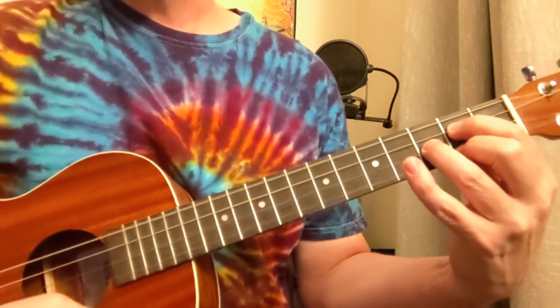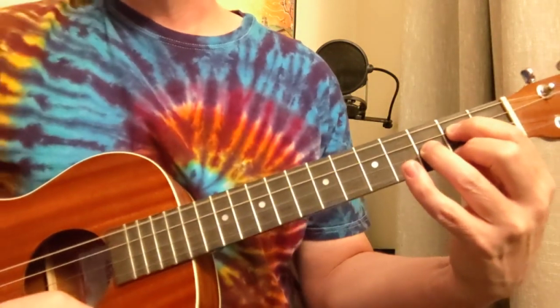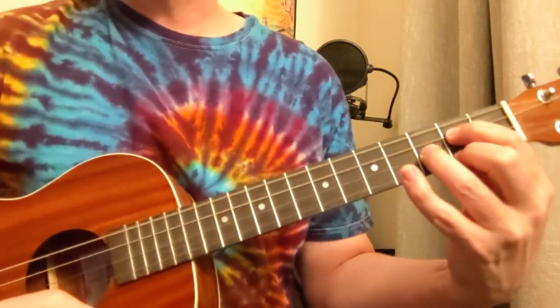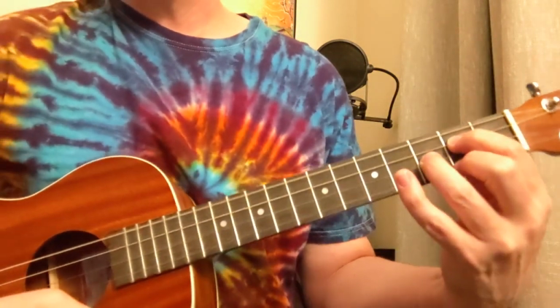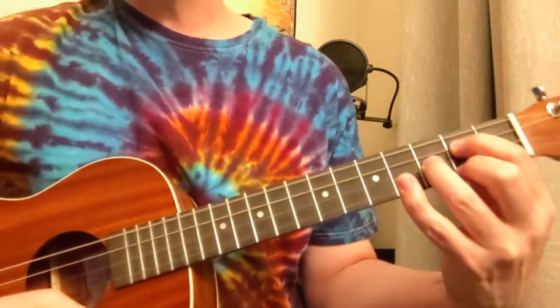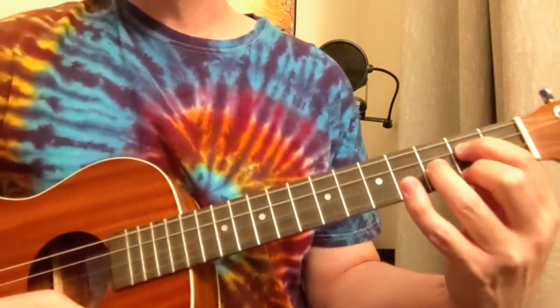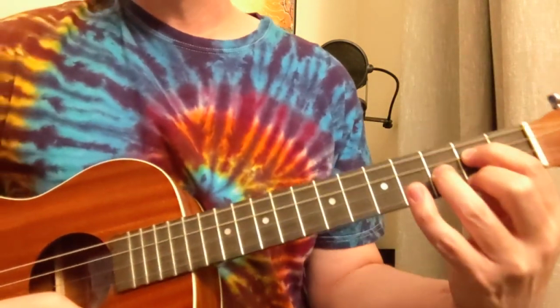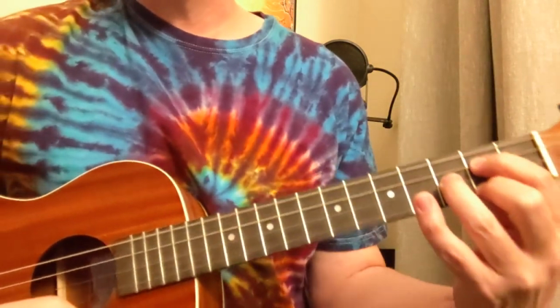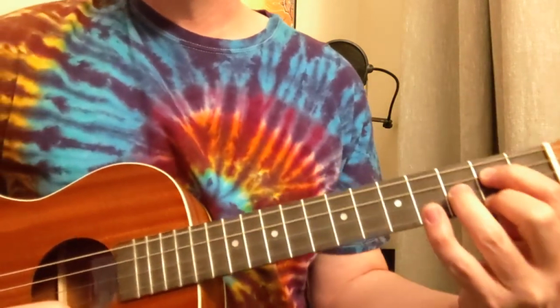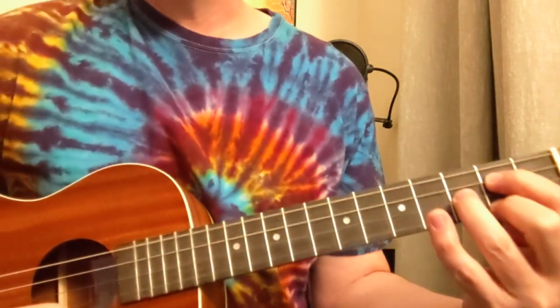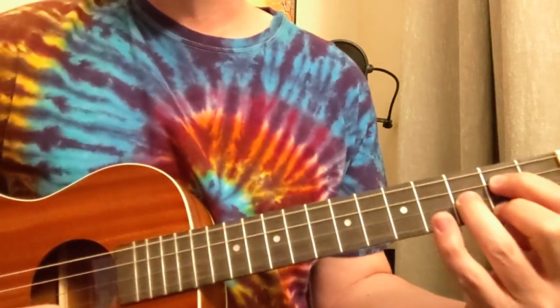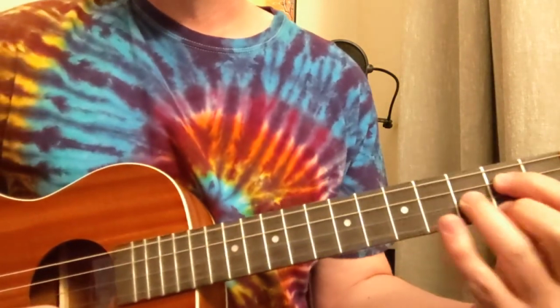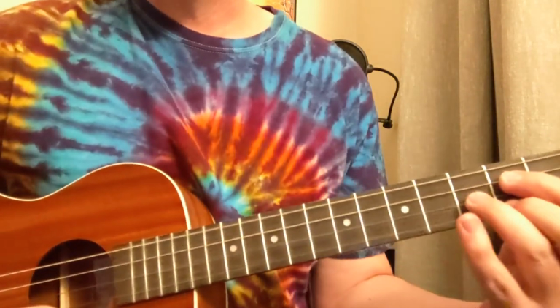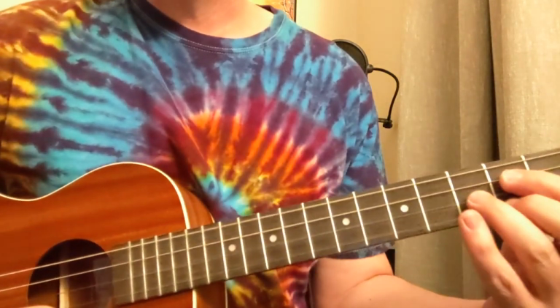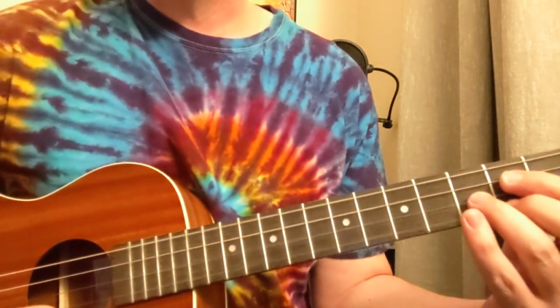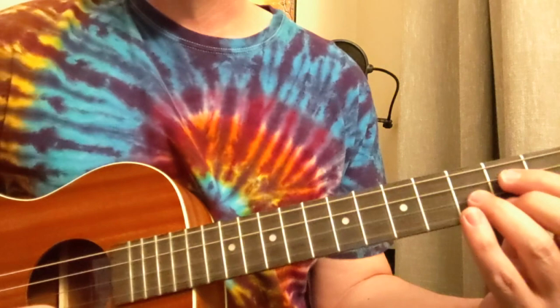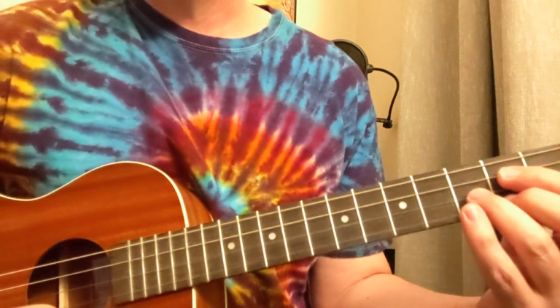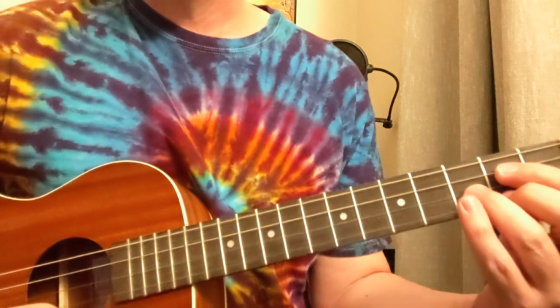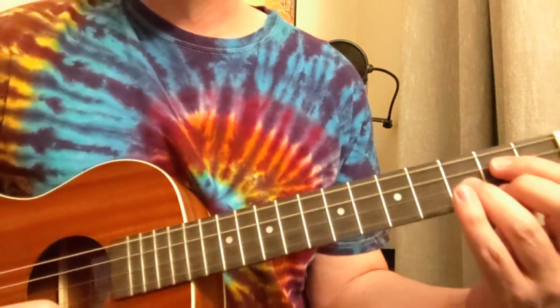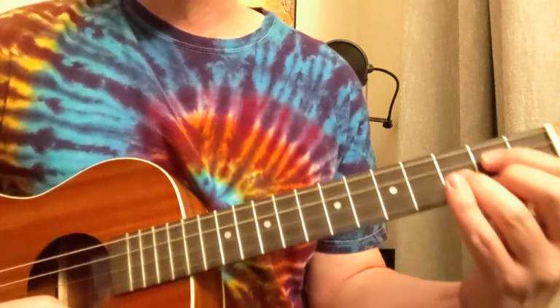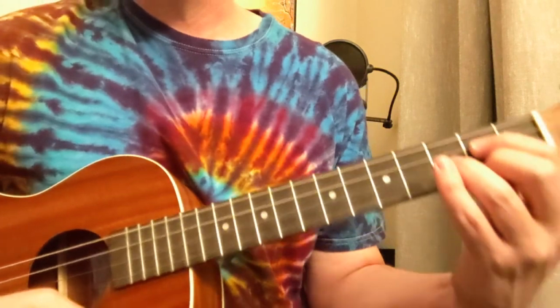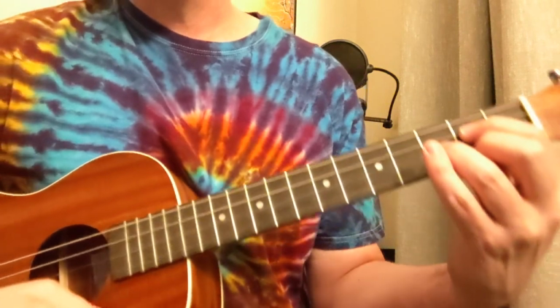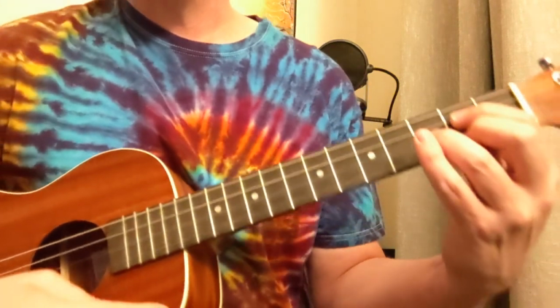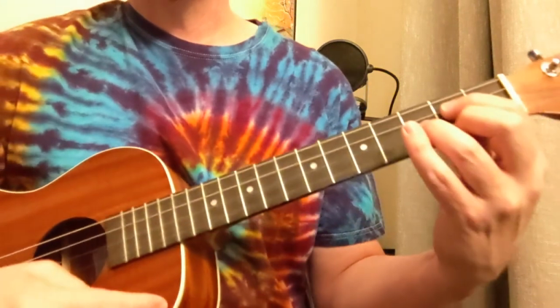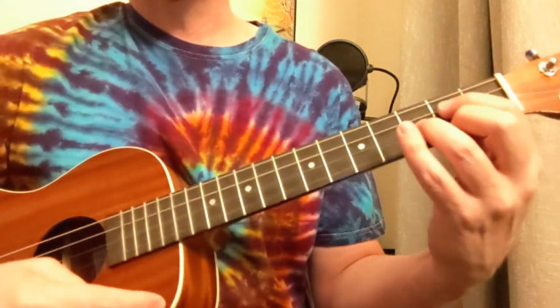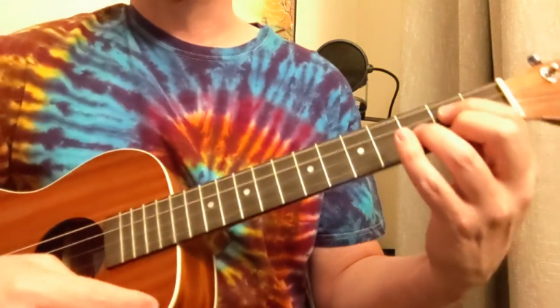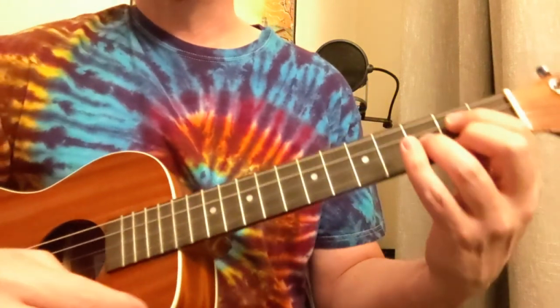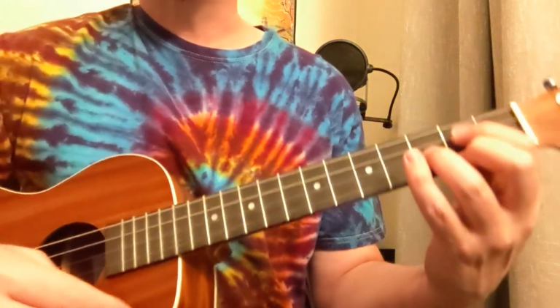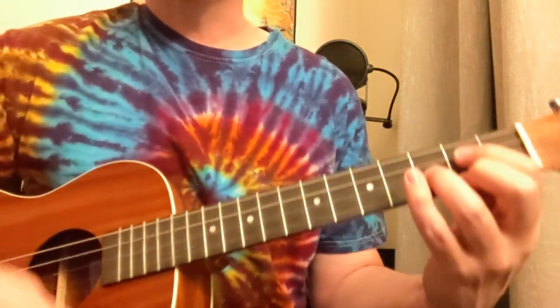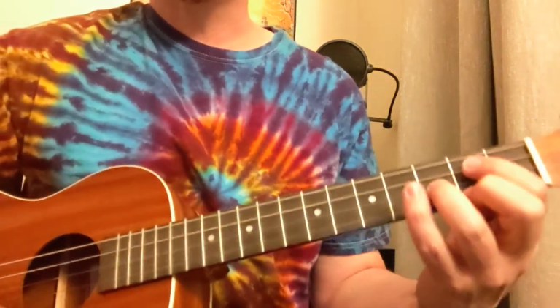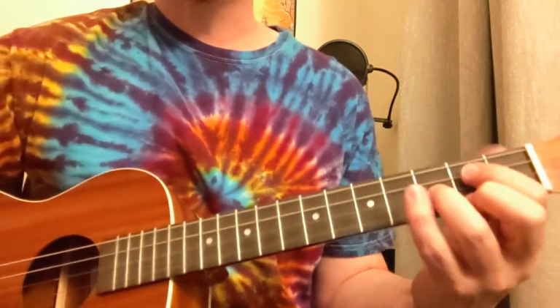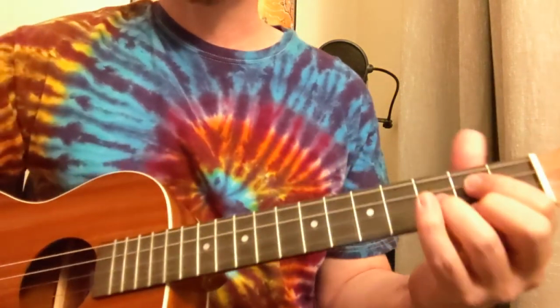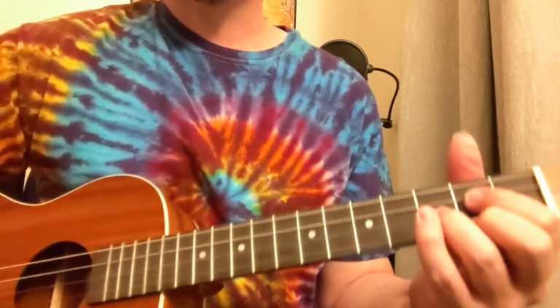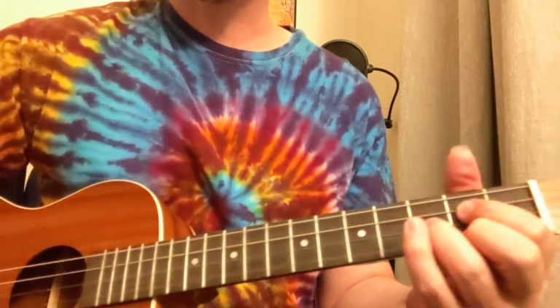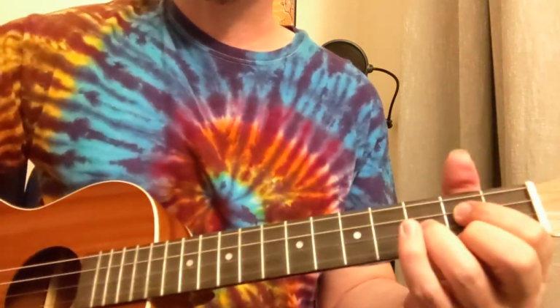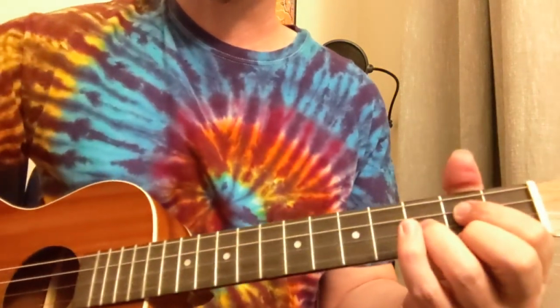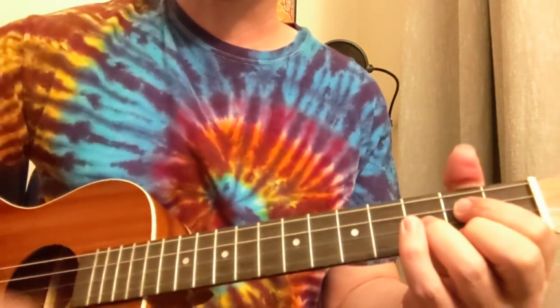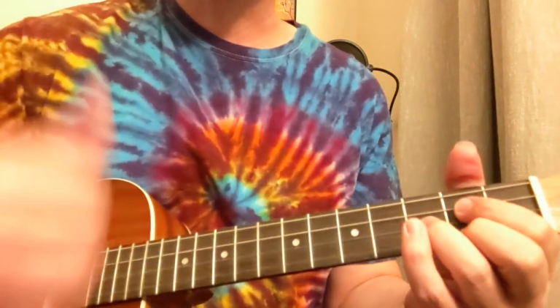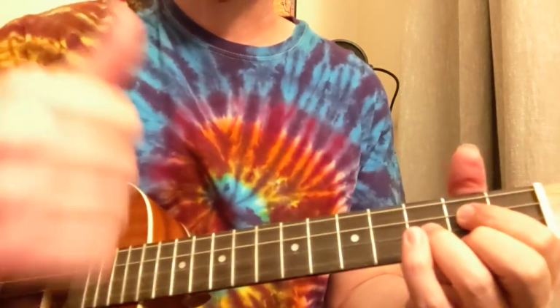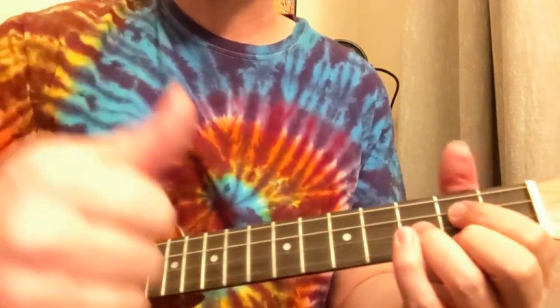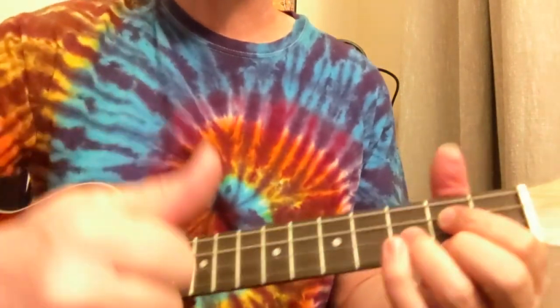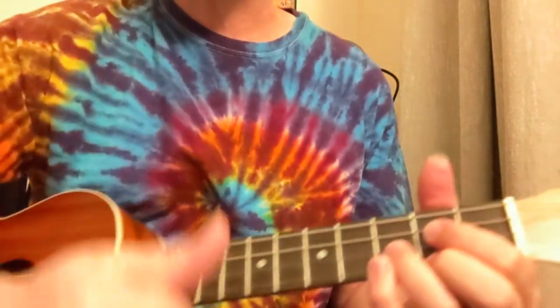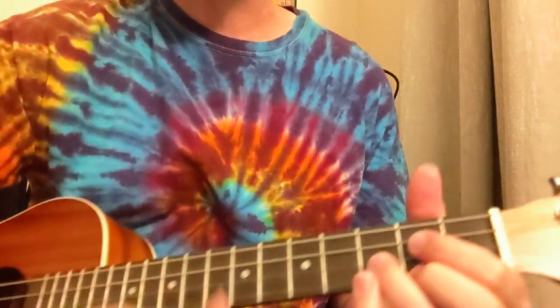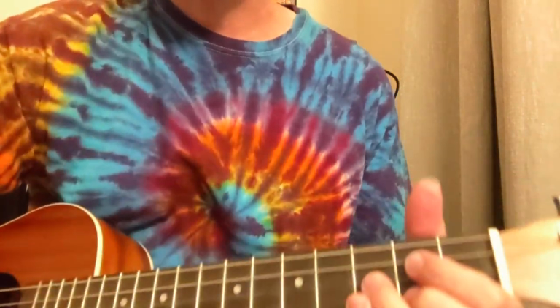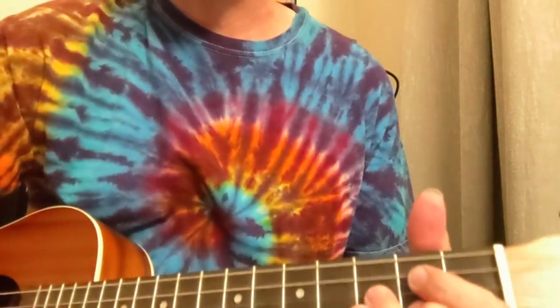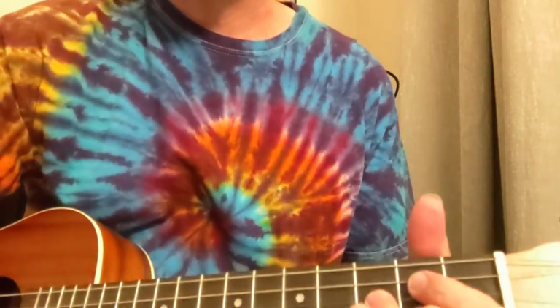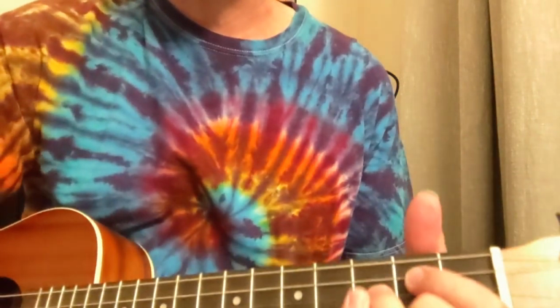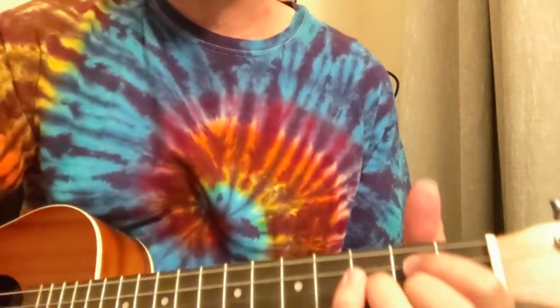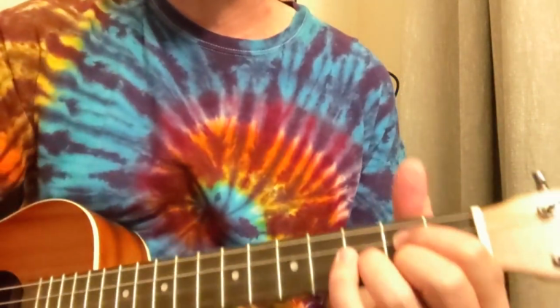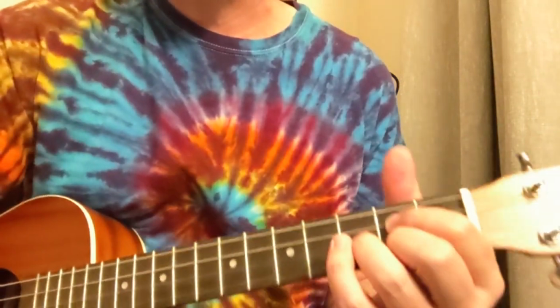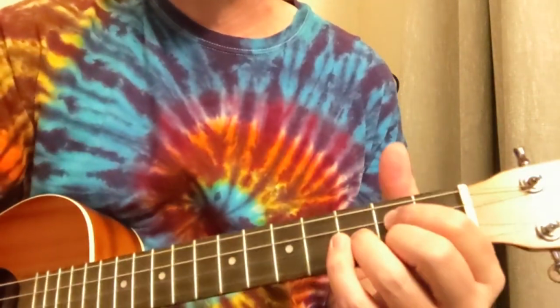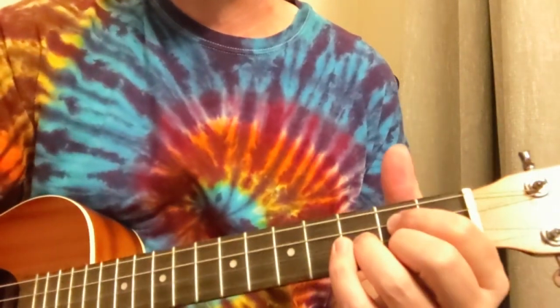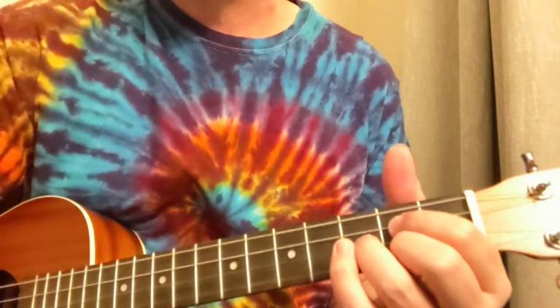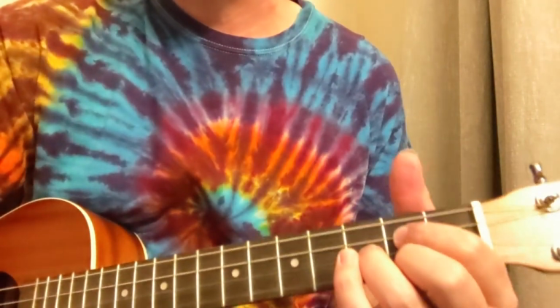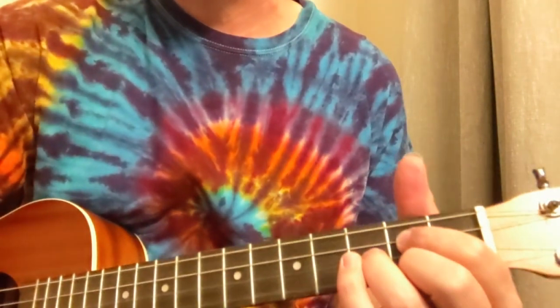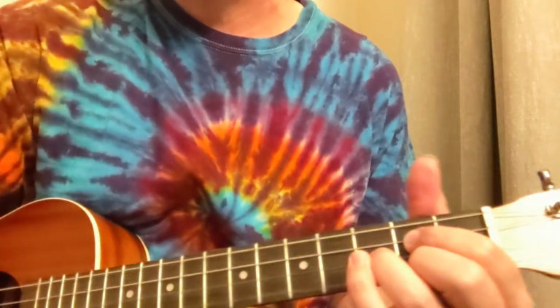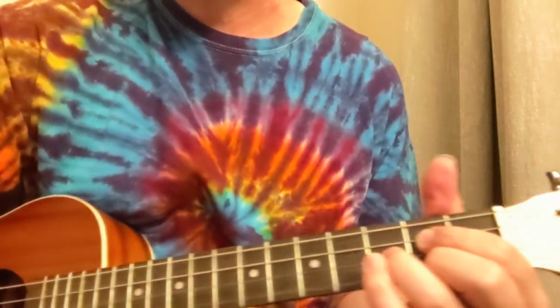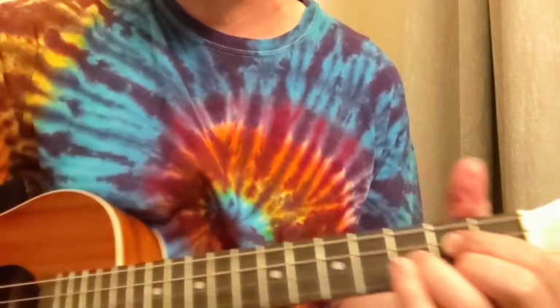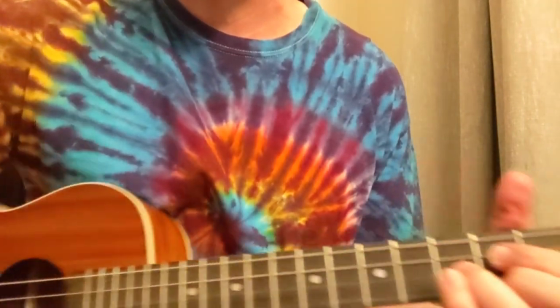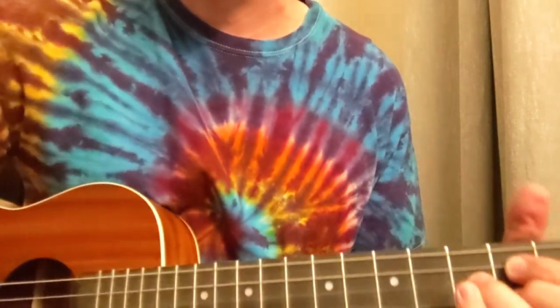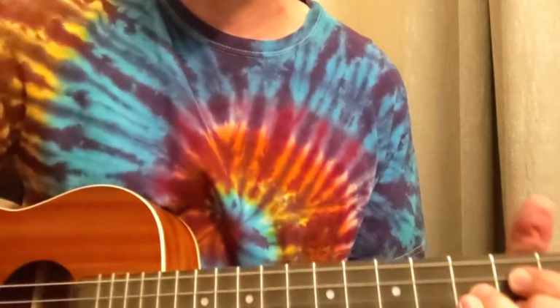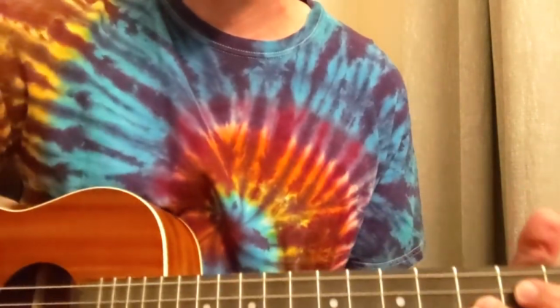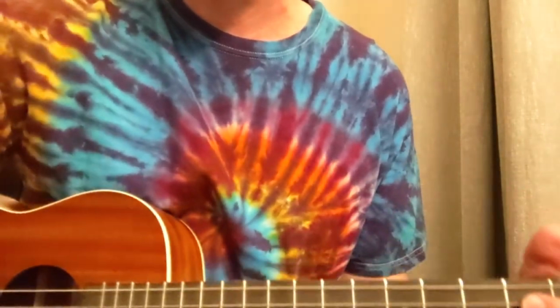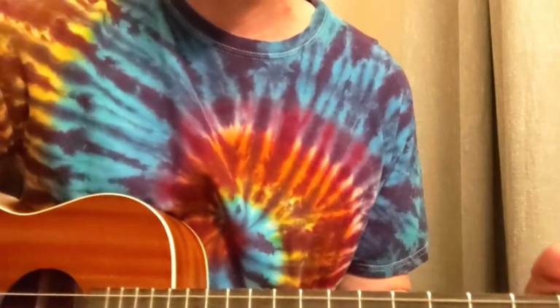Brain Damage and Eclipse by Pink Floyd. All right, hope you enjoyed that. Like and subscribe for more. I'm Damon Wood — we'll see you soon. Thanks a lot.